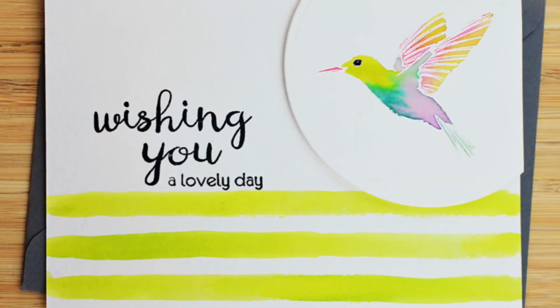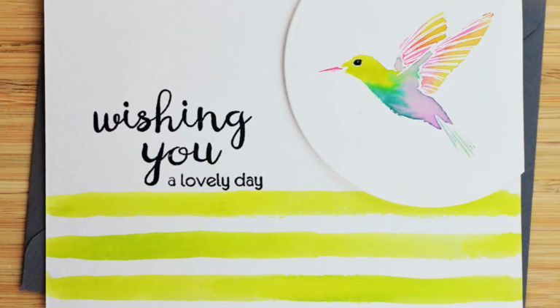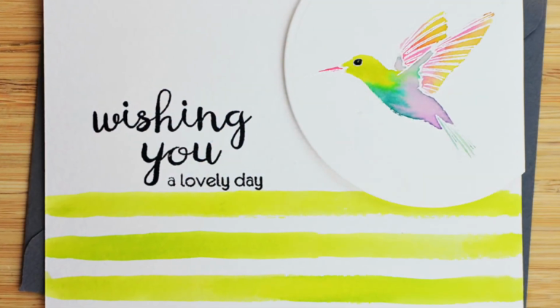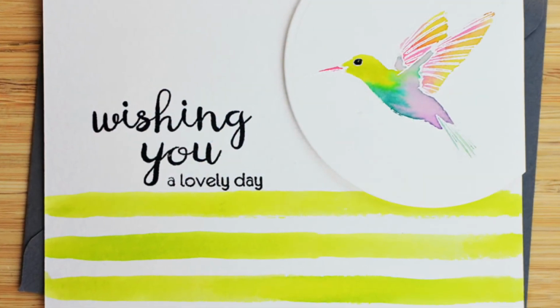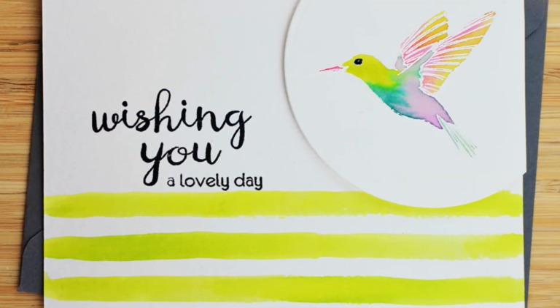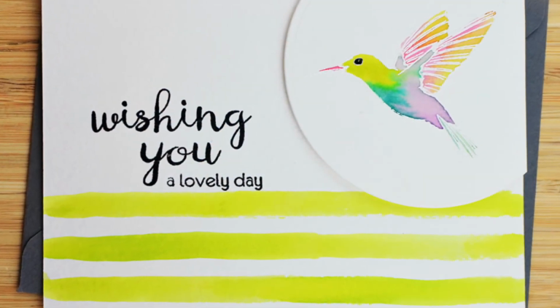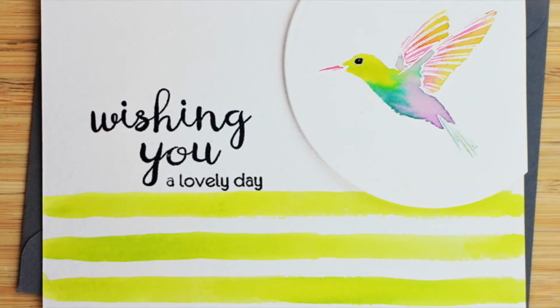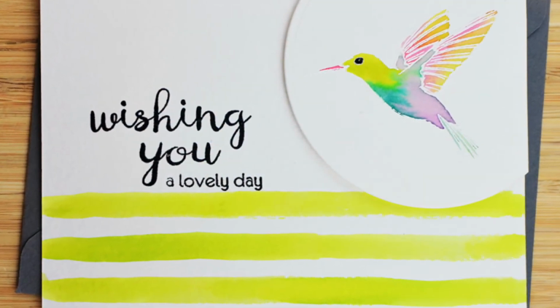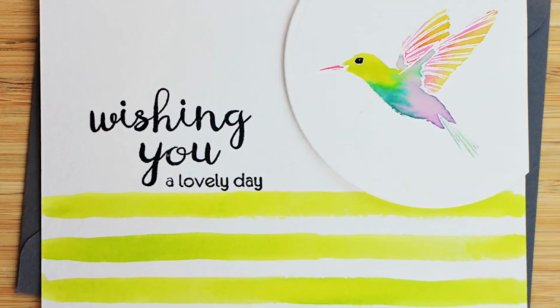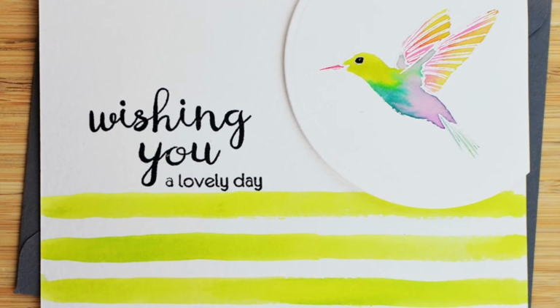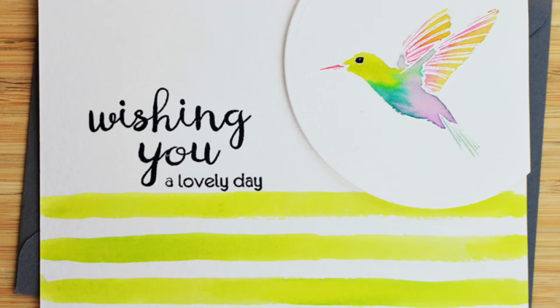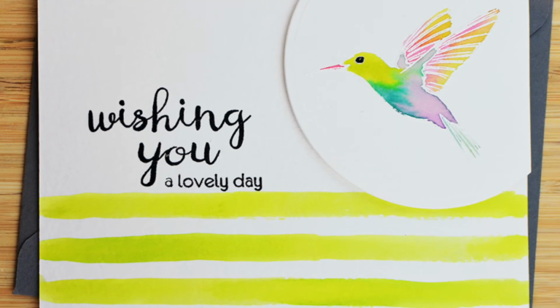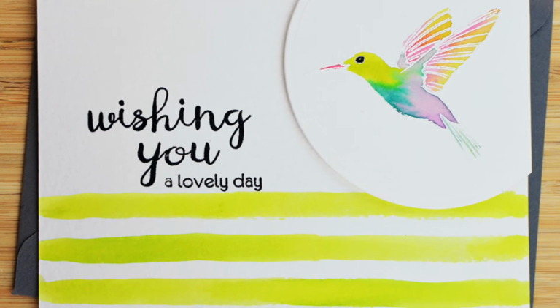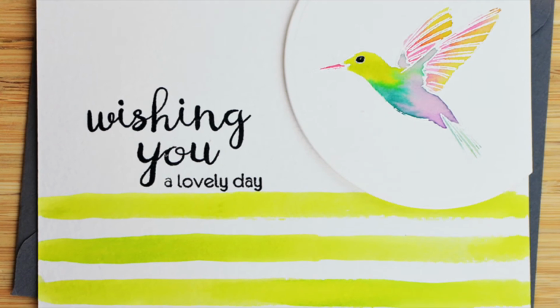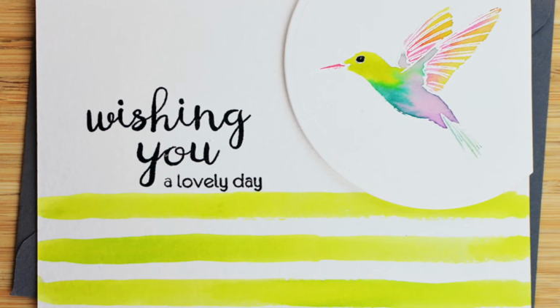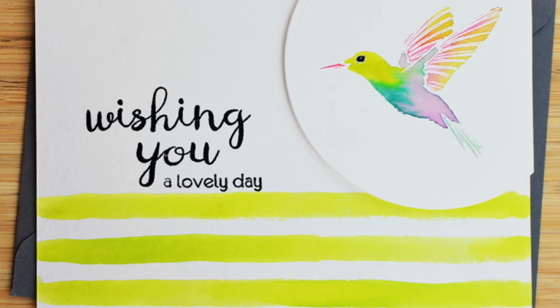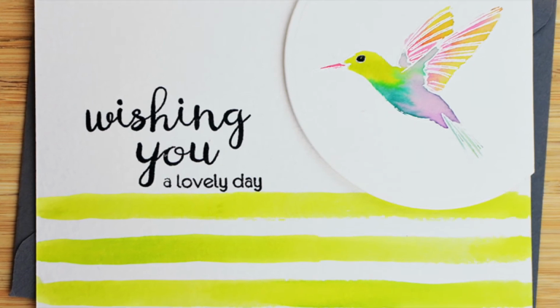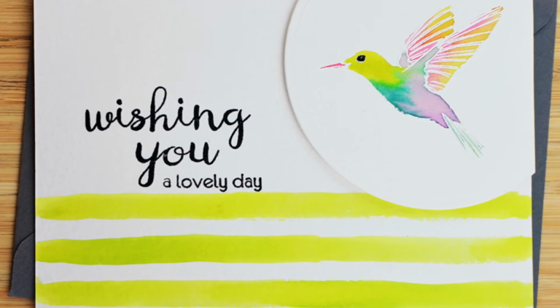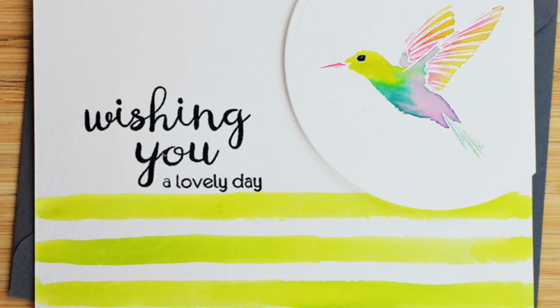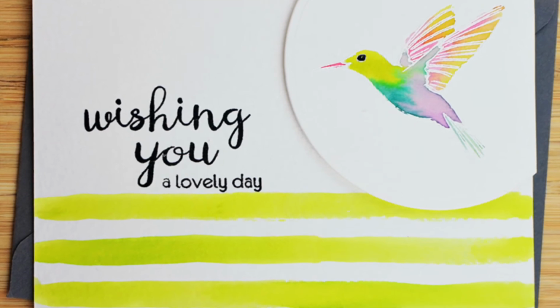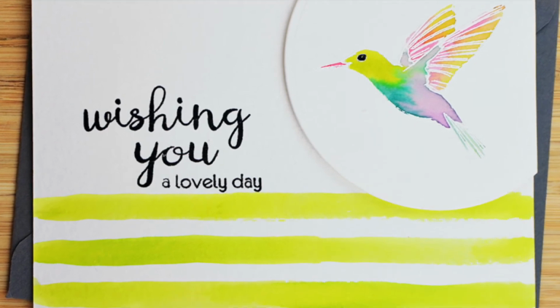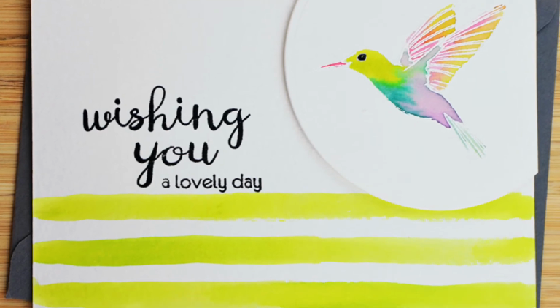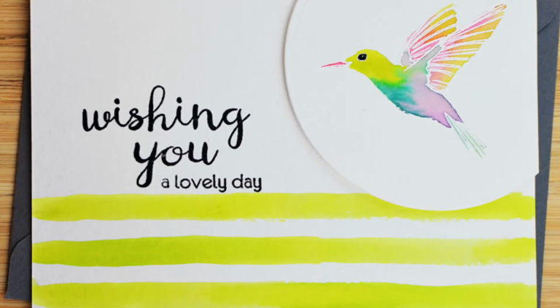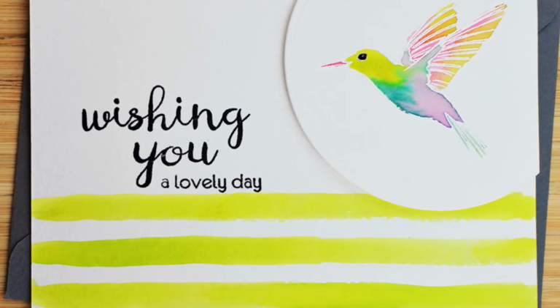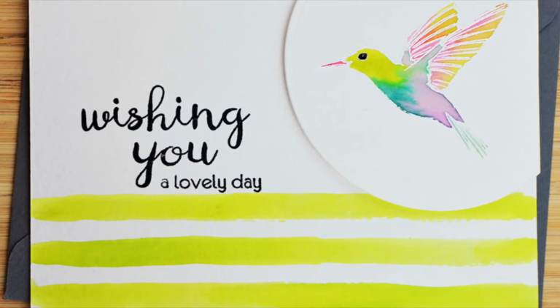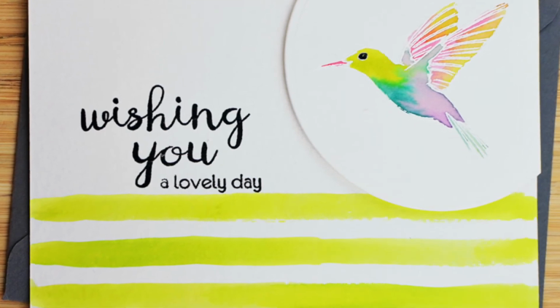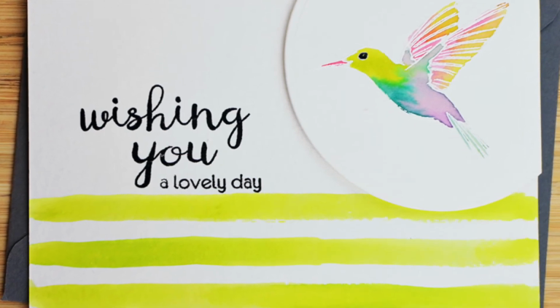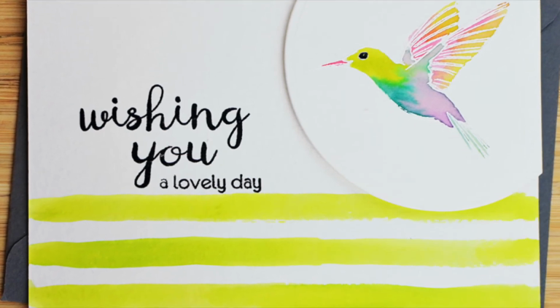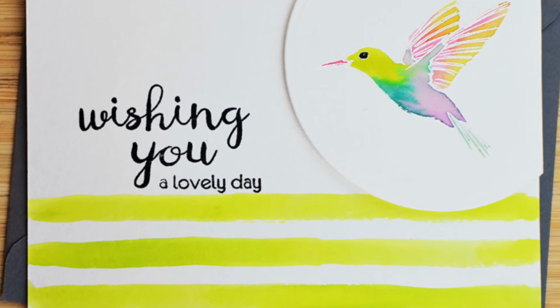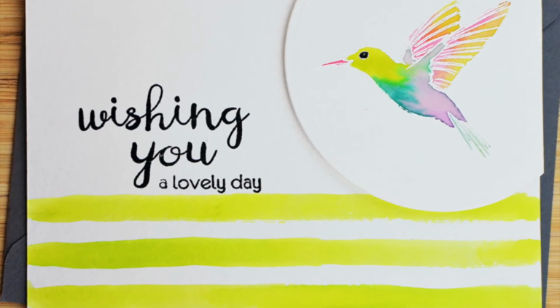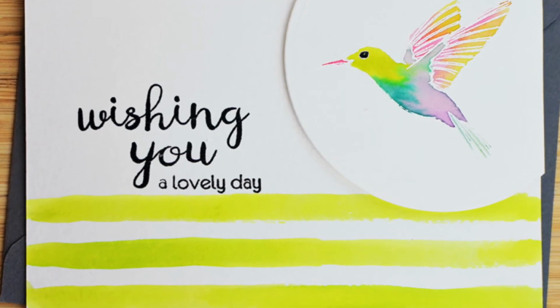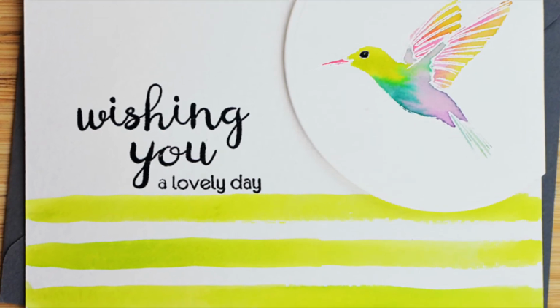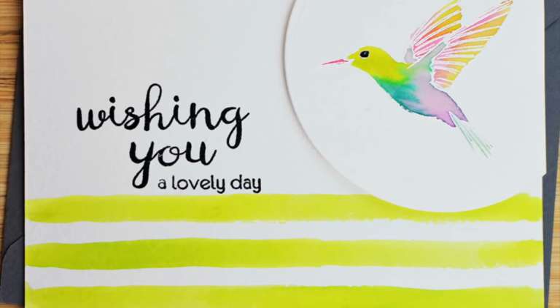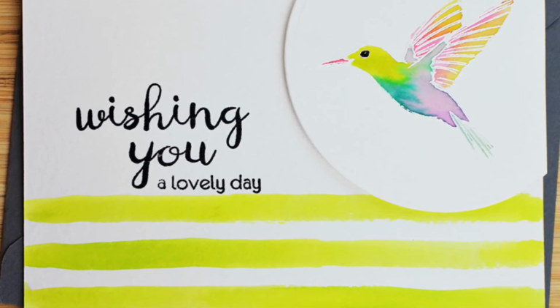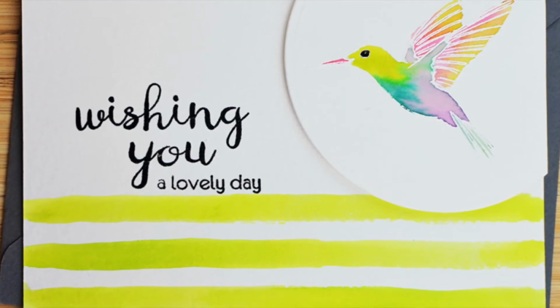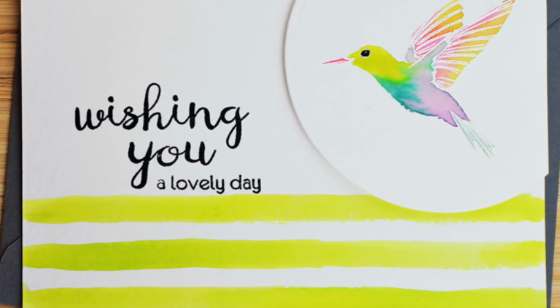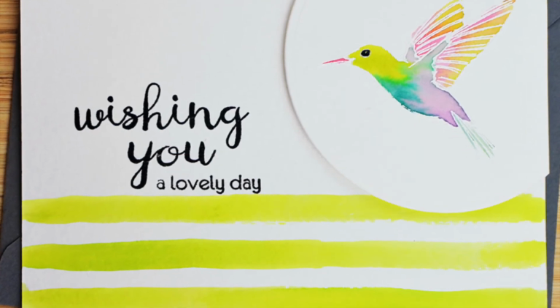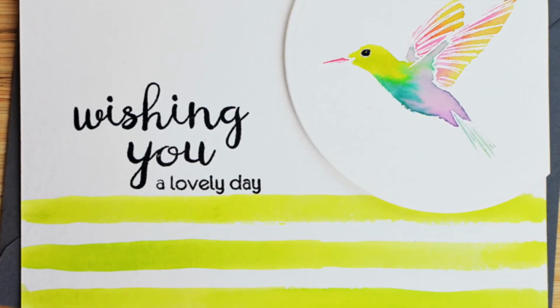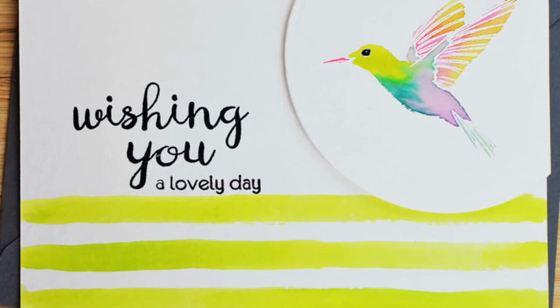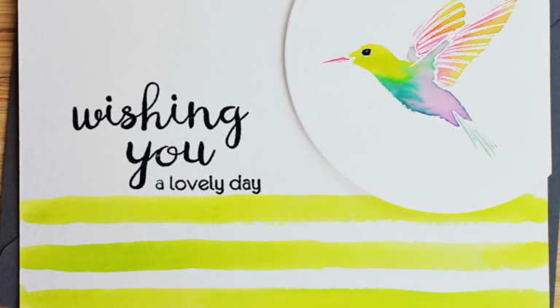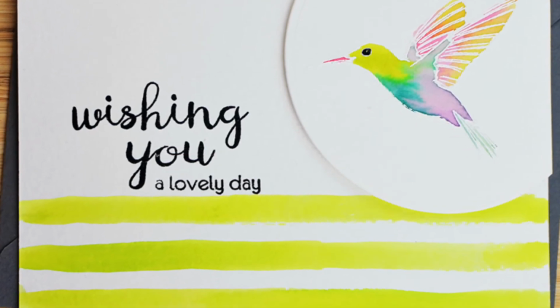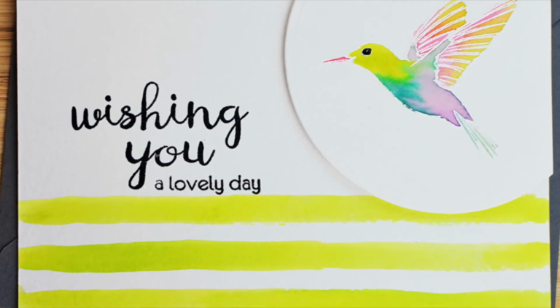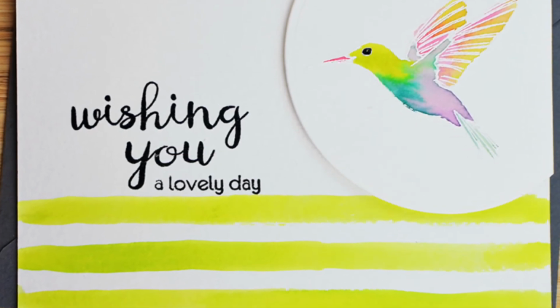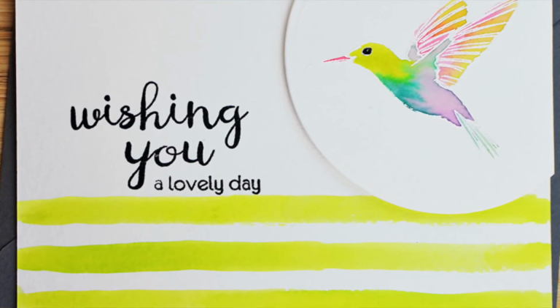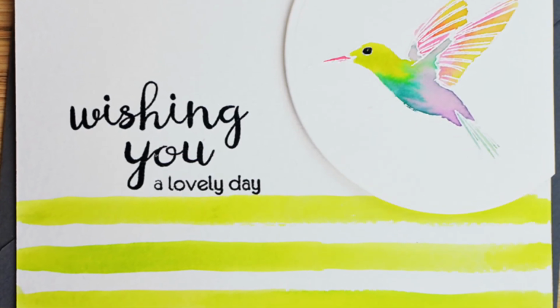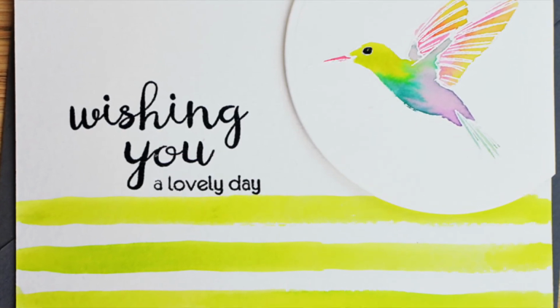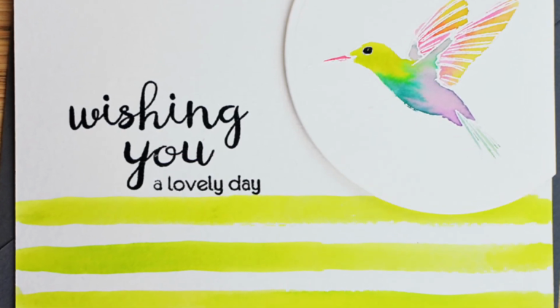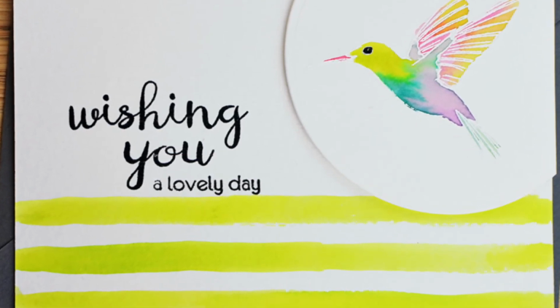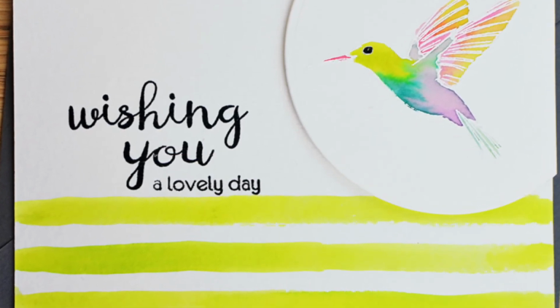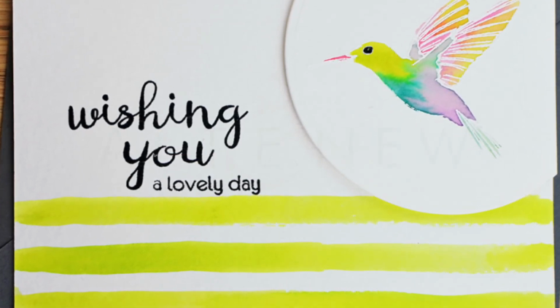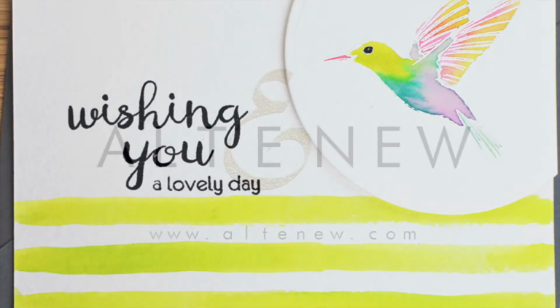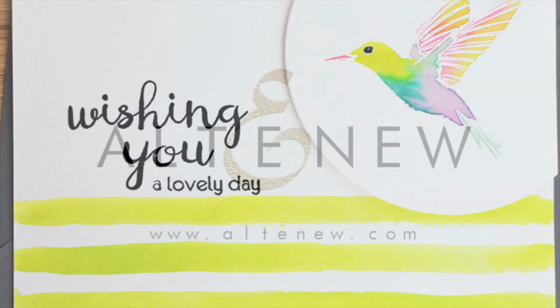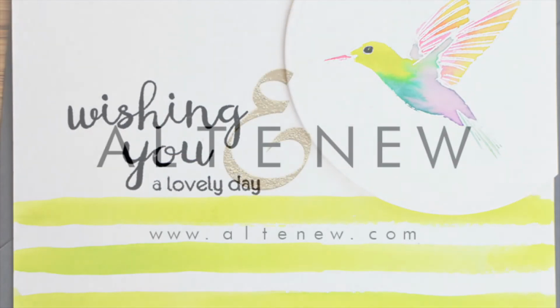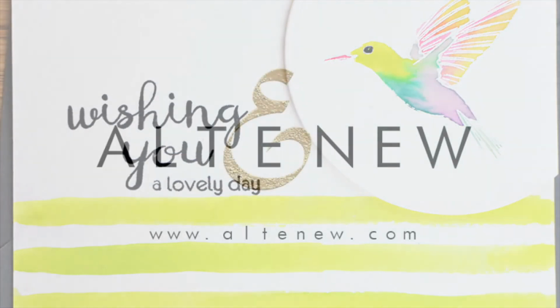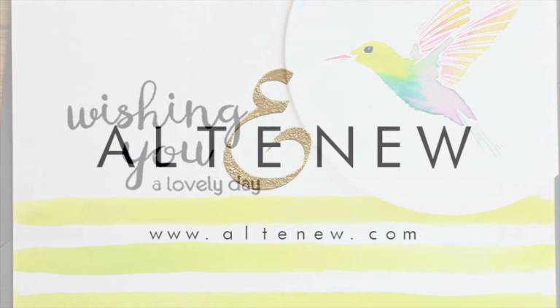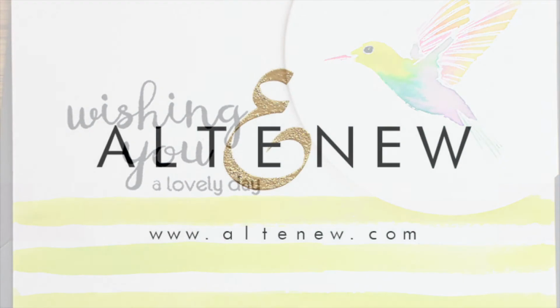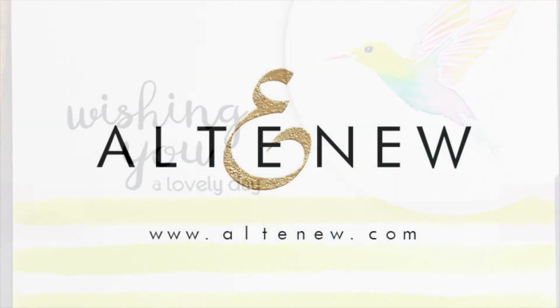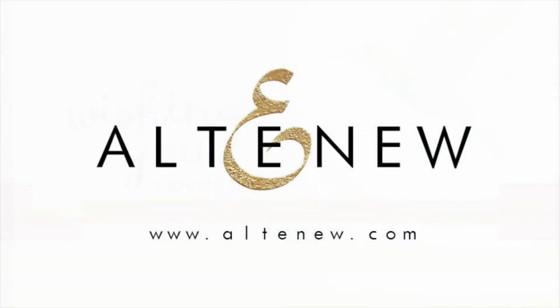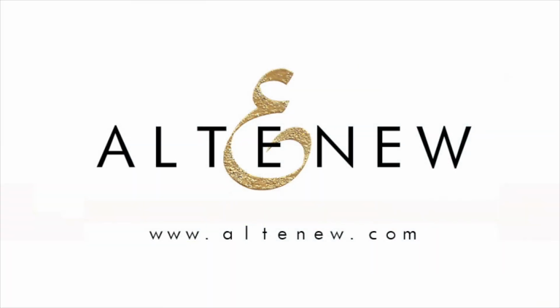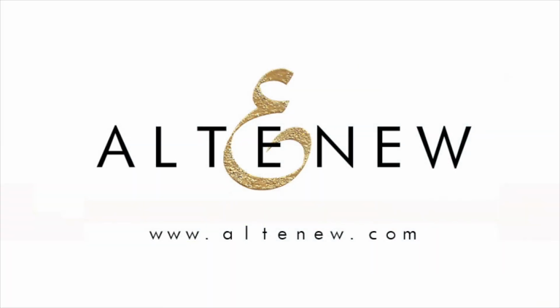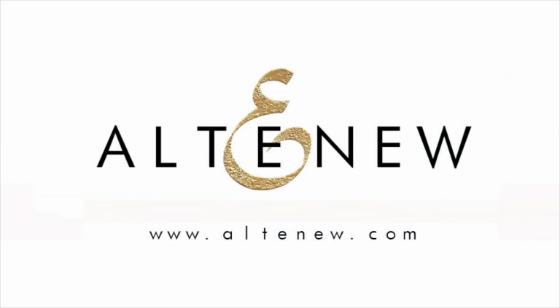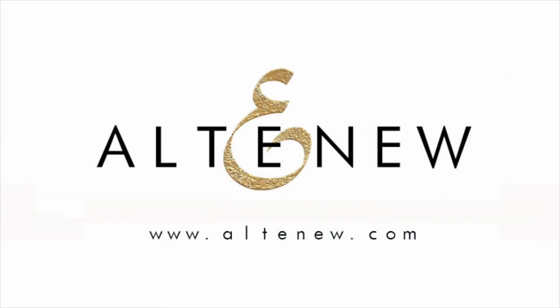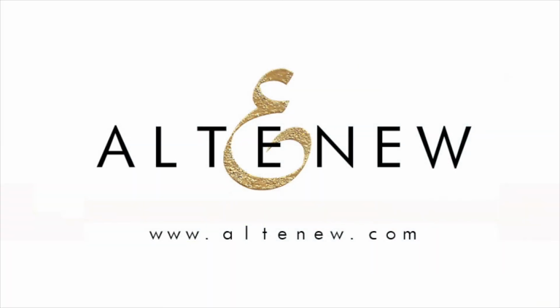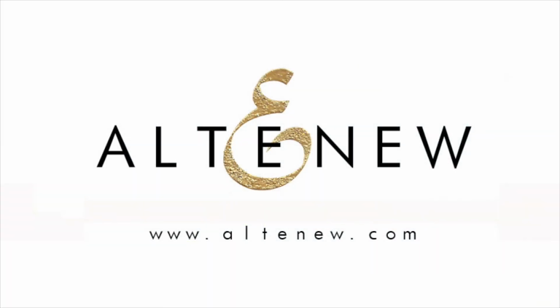To find out more about the Wishing New Stamp Set and other available products, please visit us at Altenew.com.